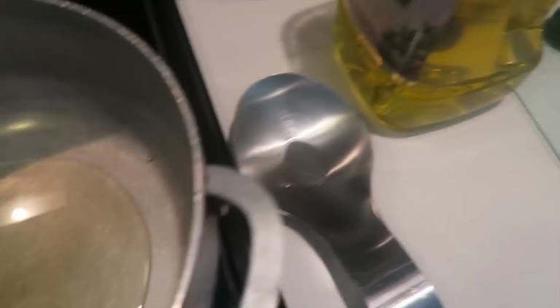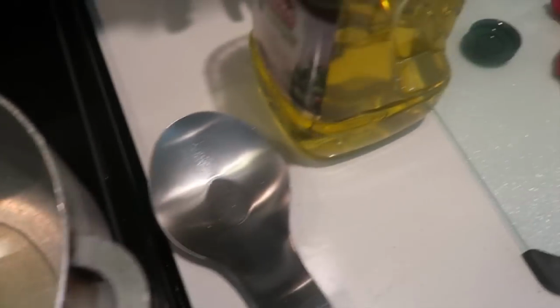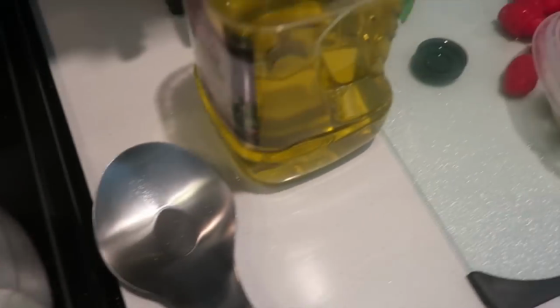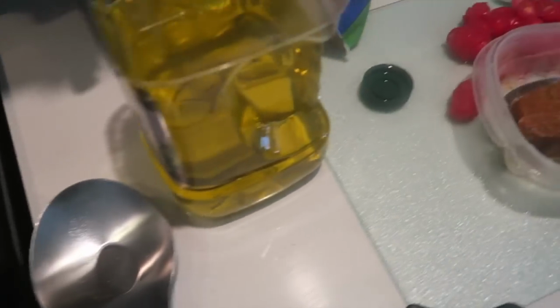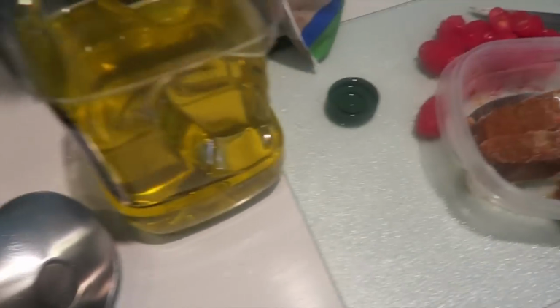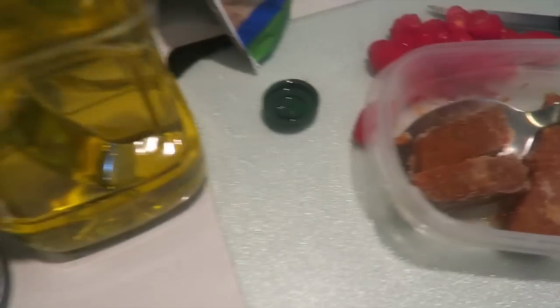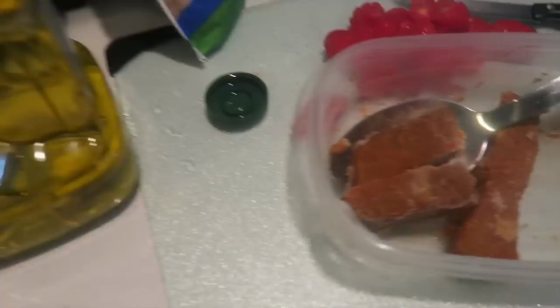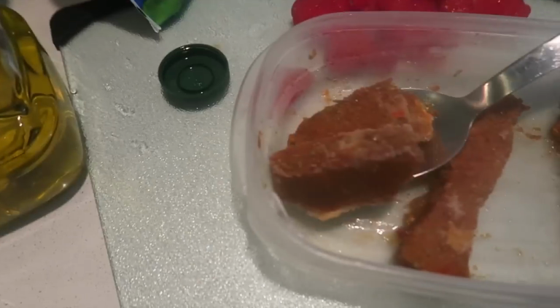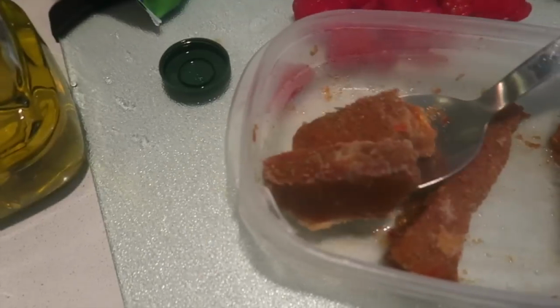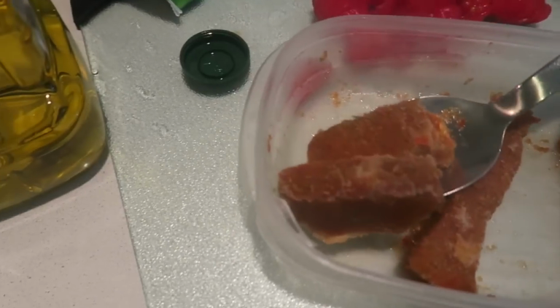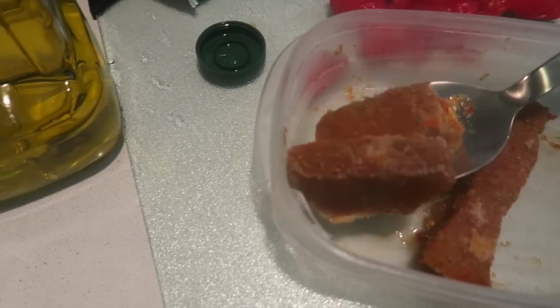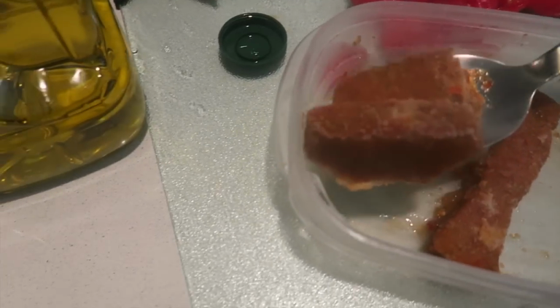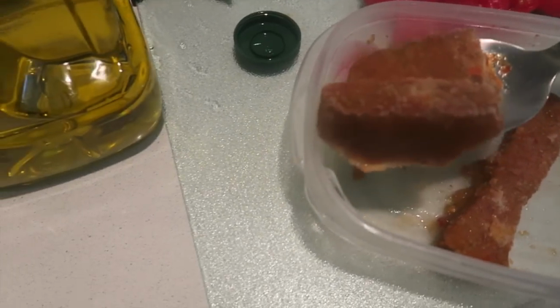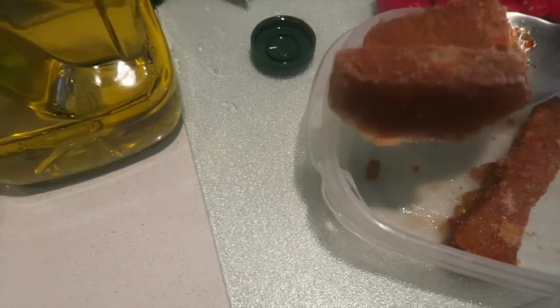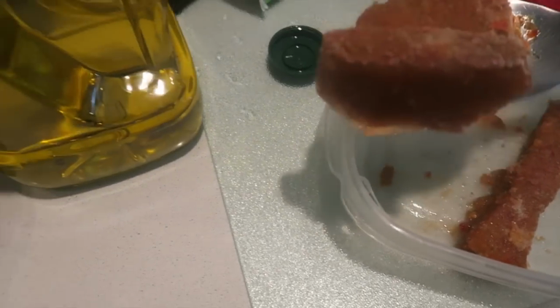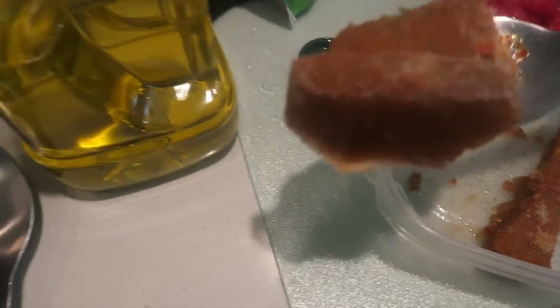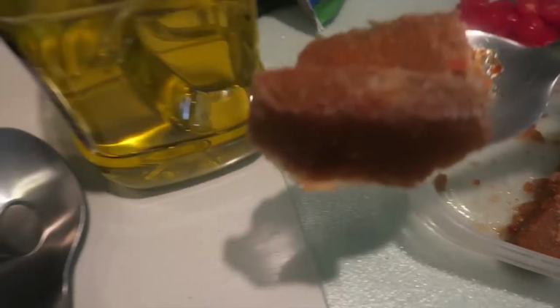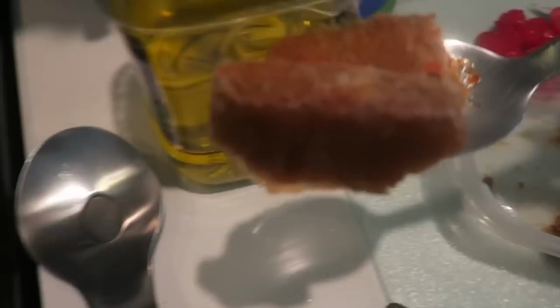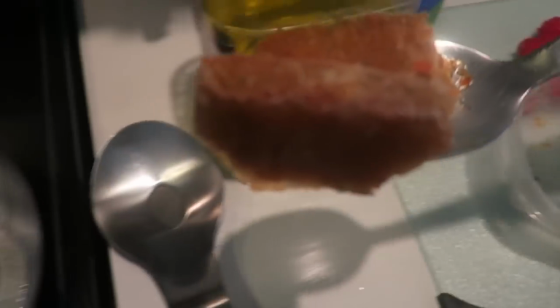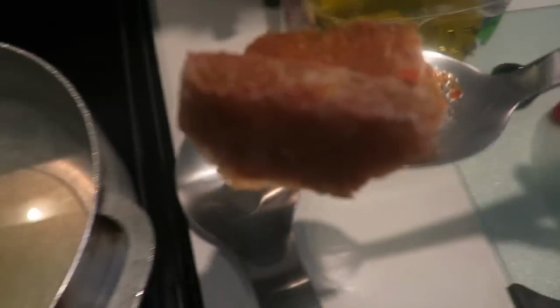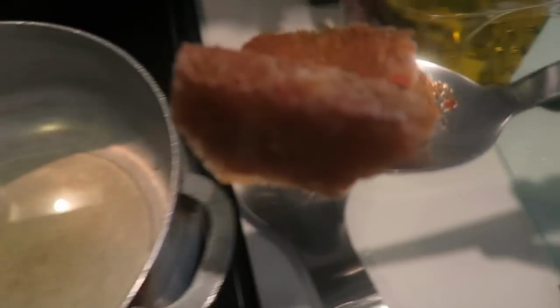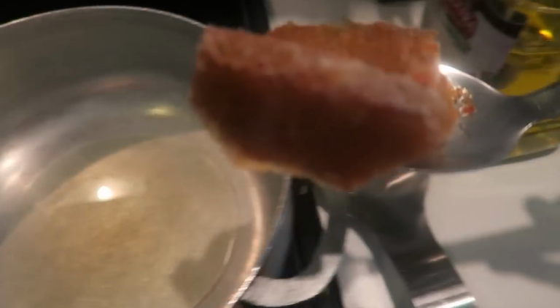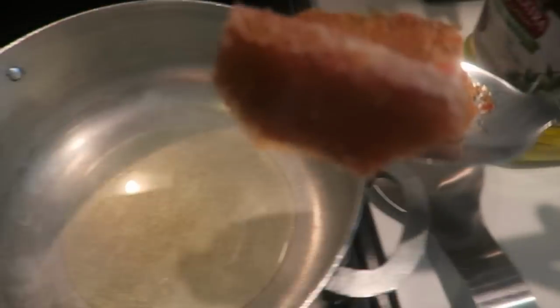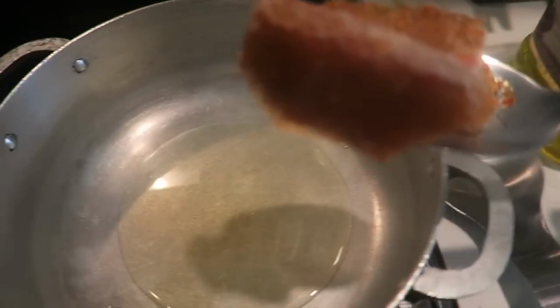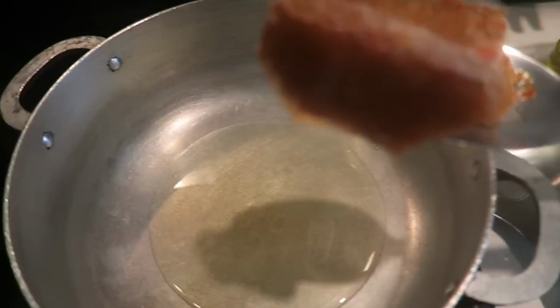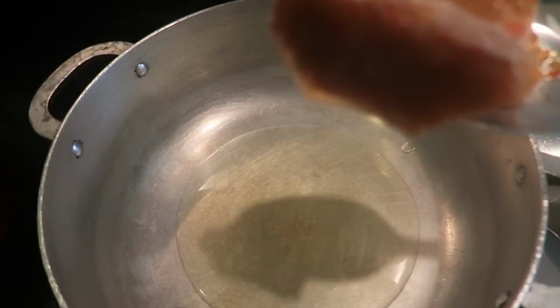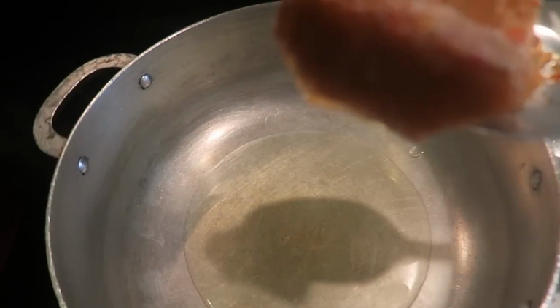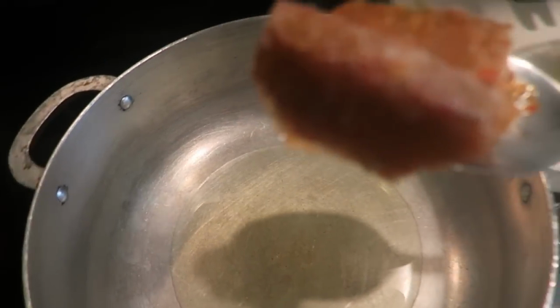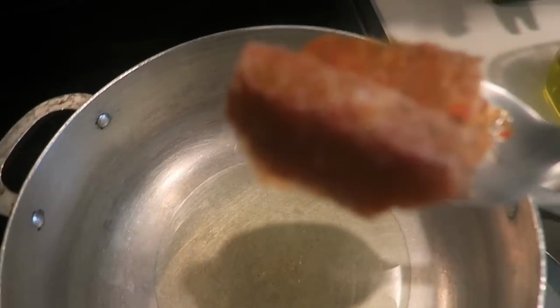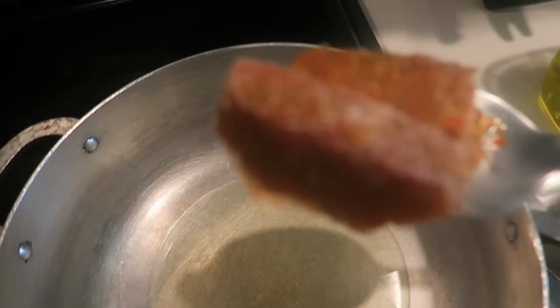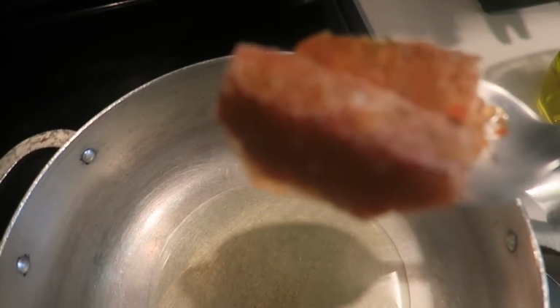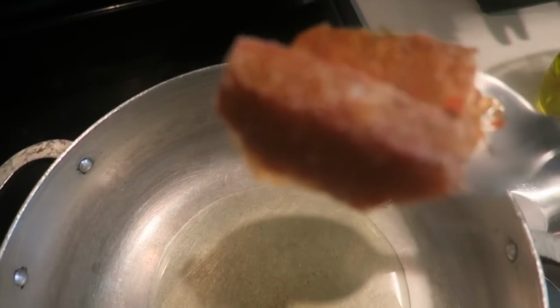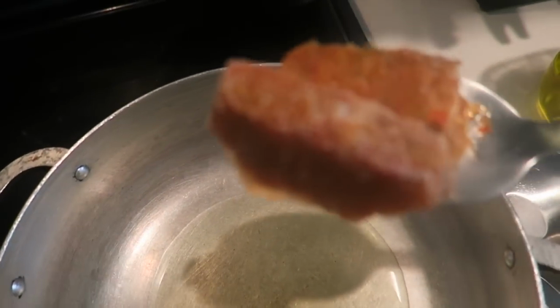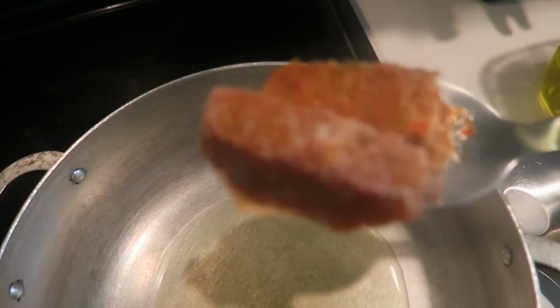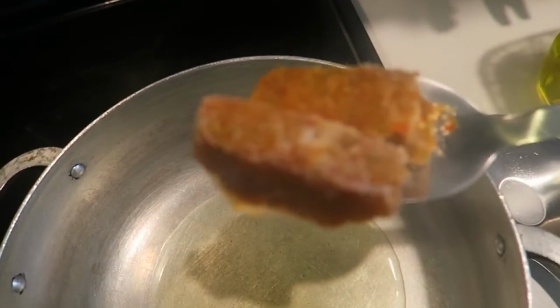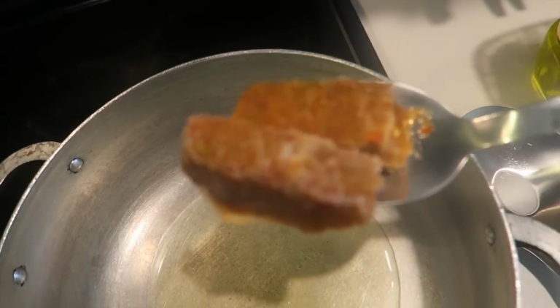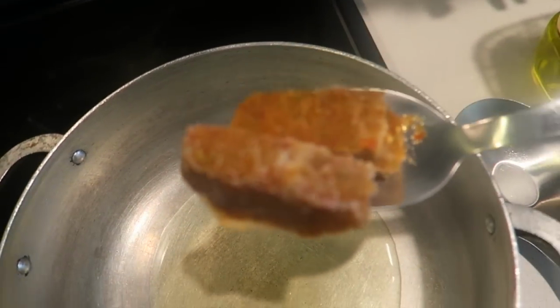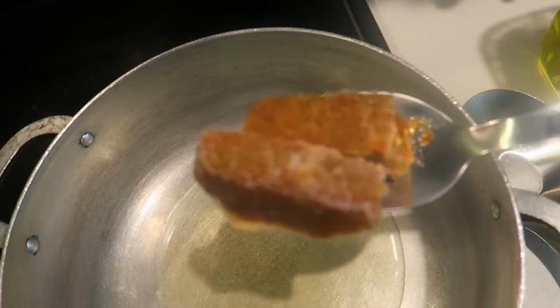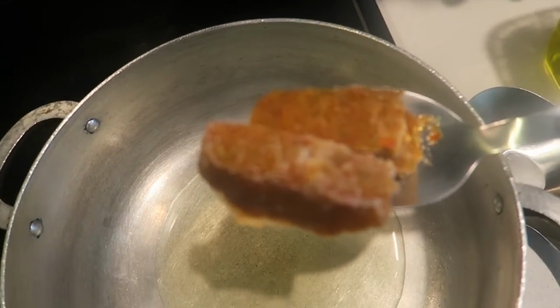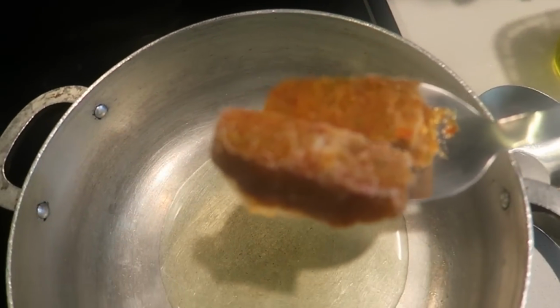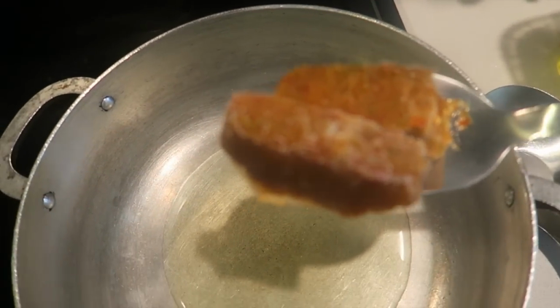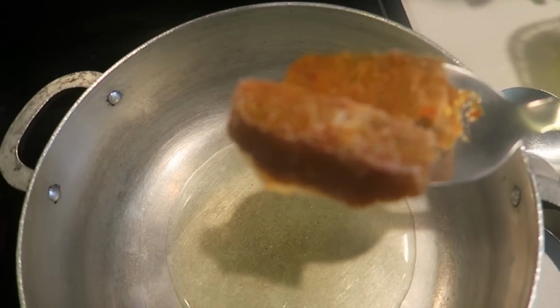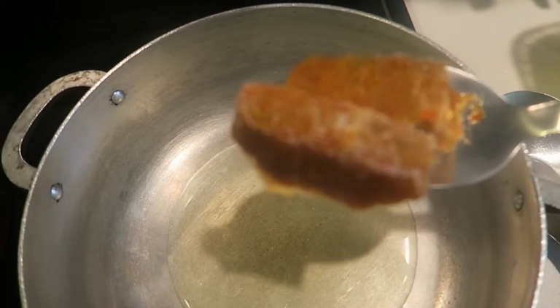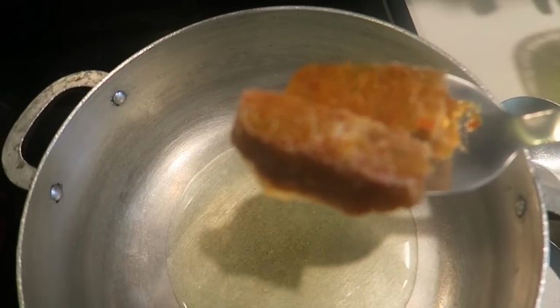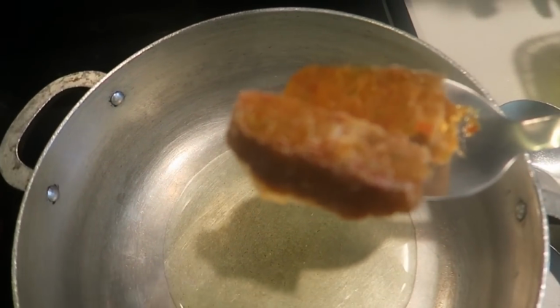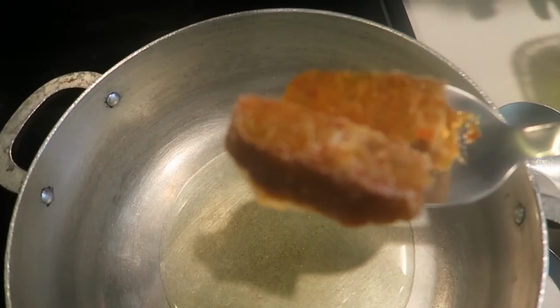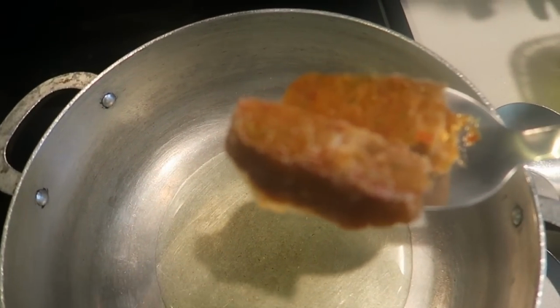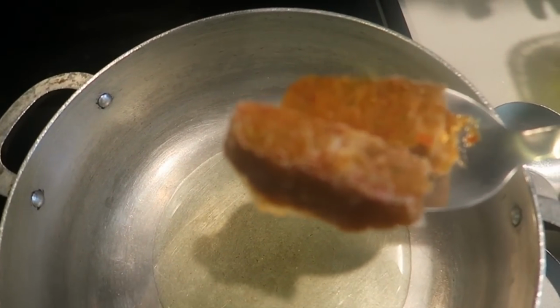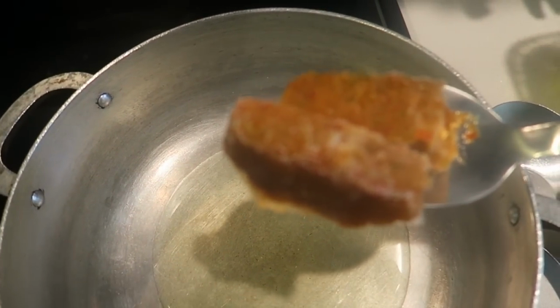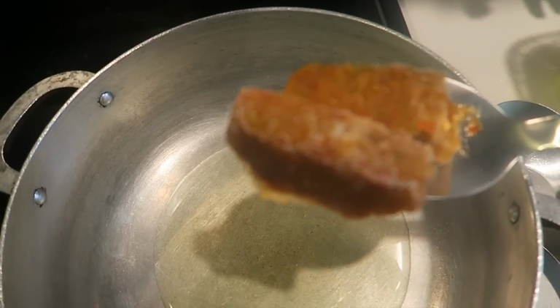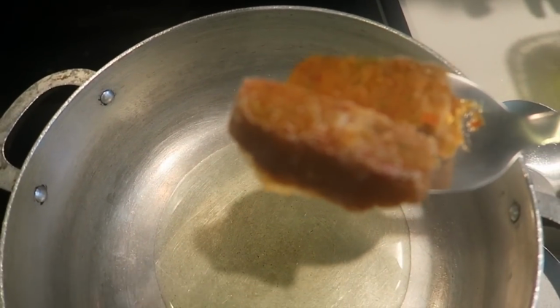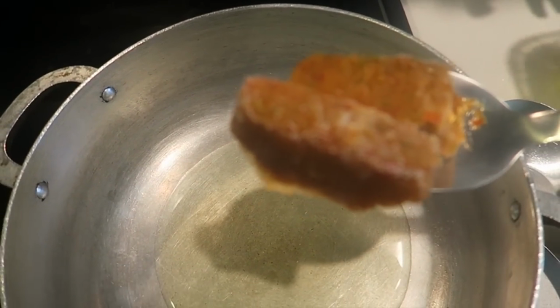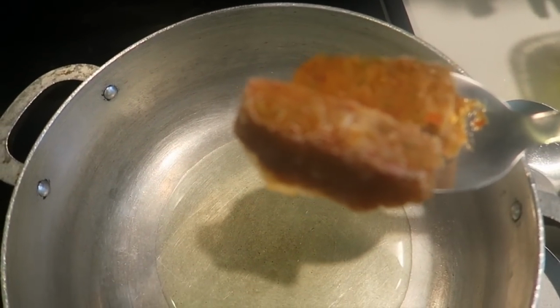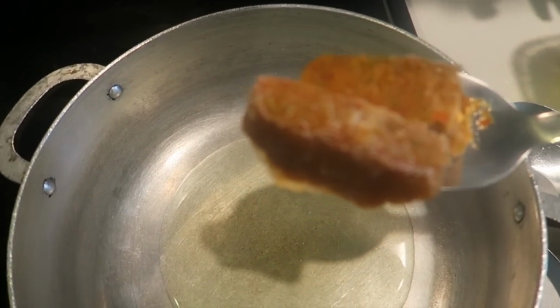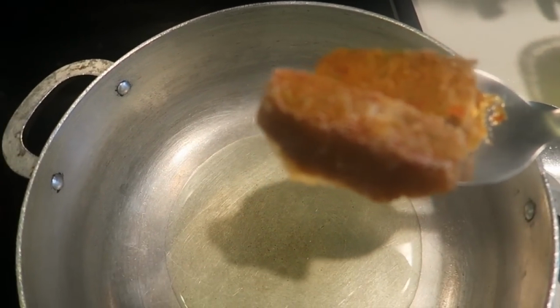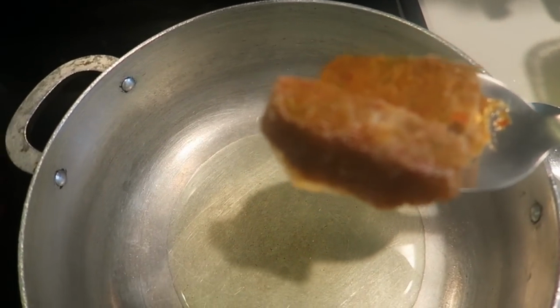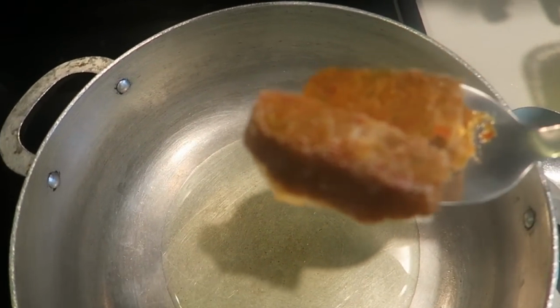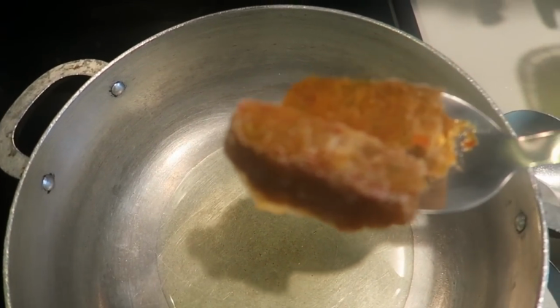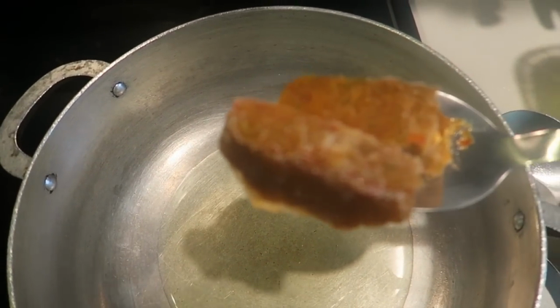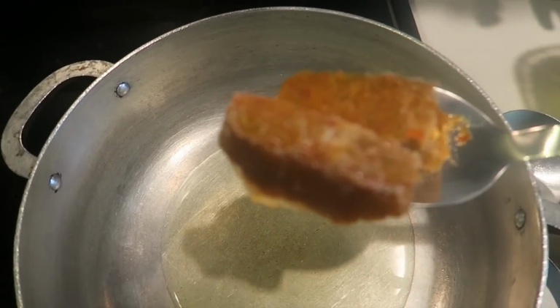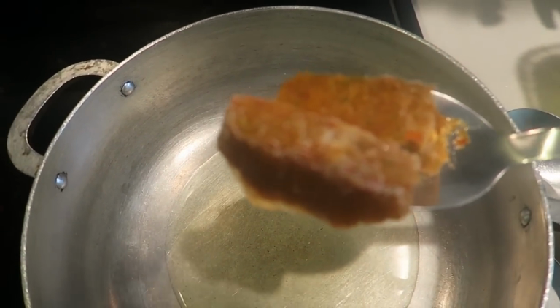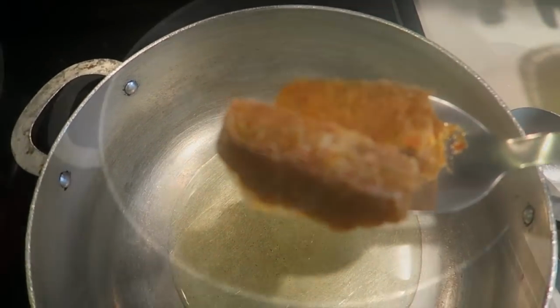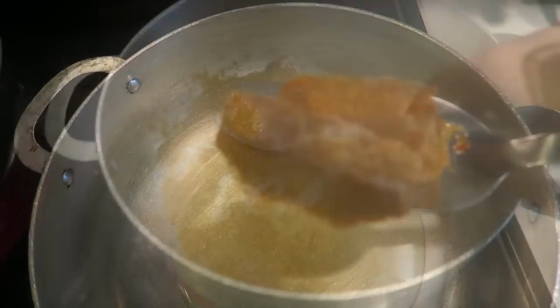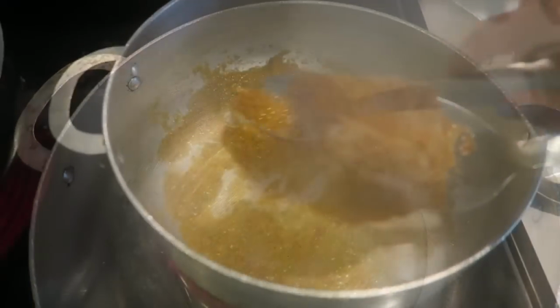And I have my sofrito here. I'm gonna add my sofrito. This is basically blended red peppers, green peppers, onions, and garlic.